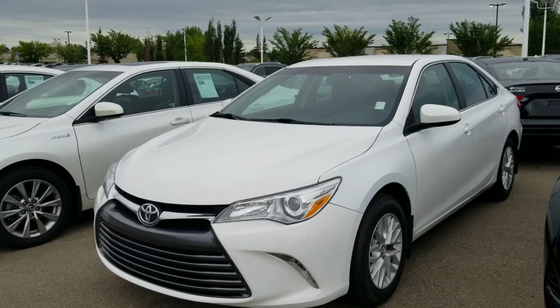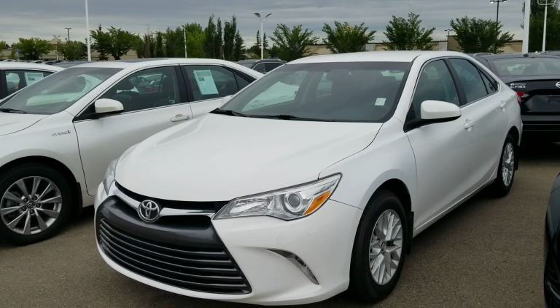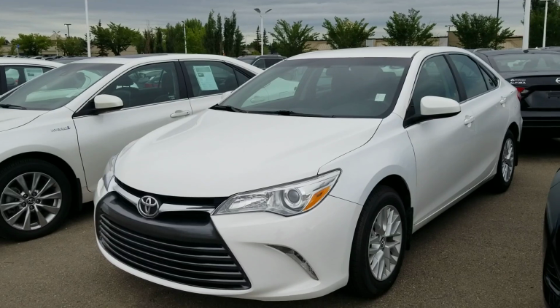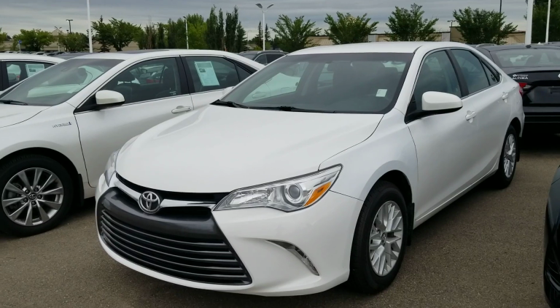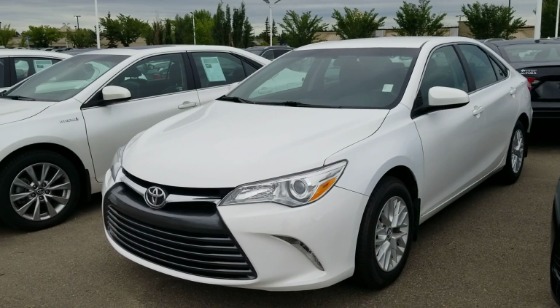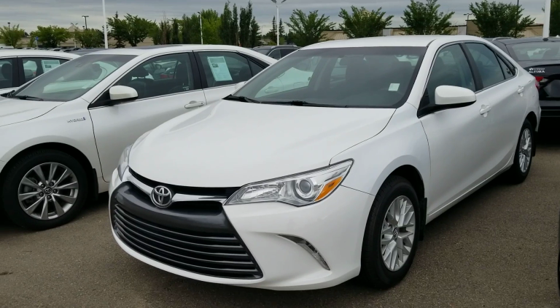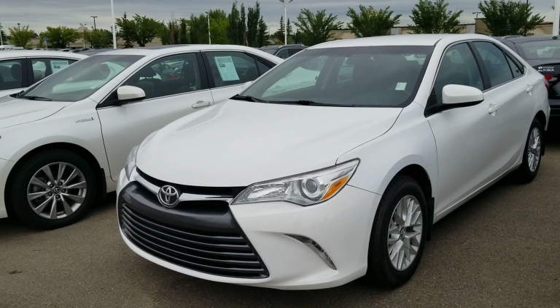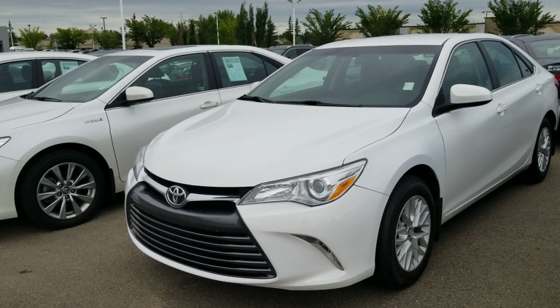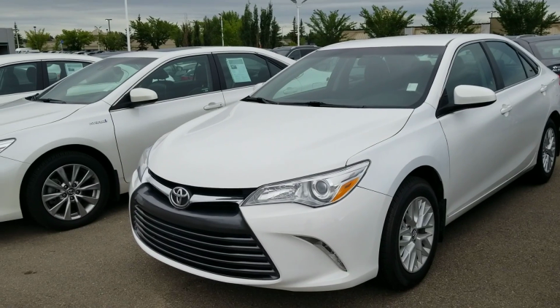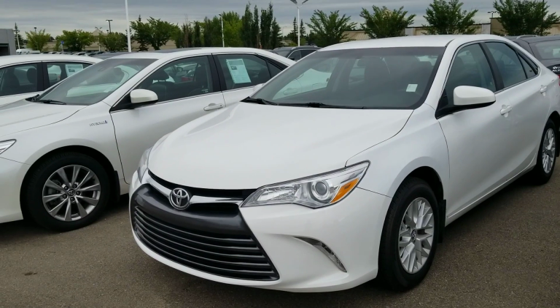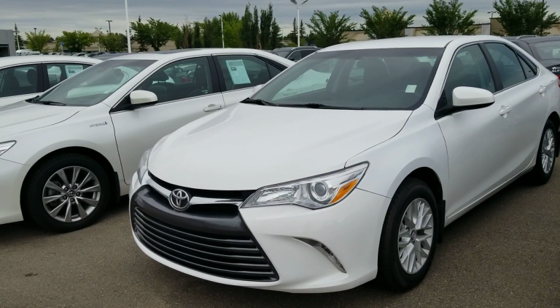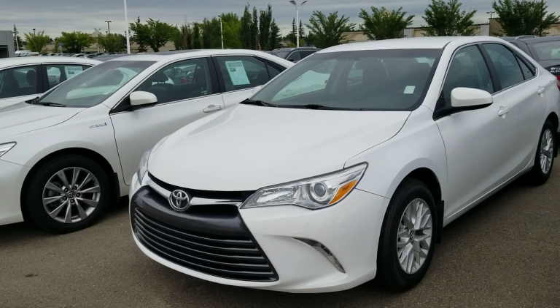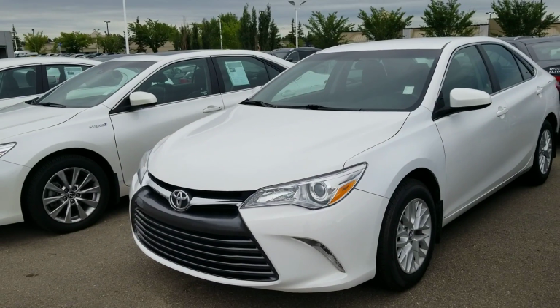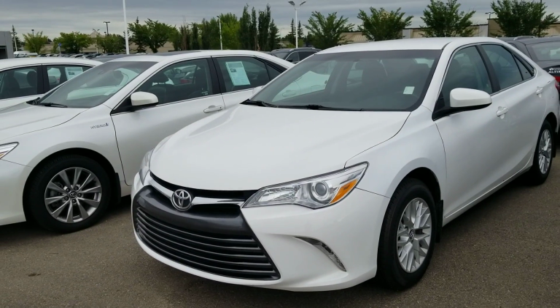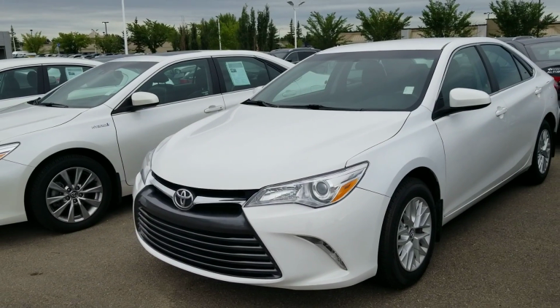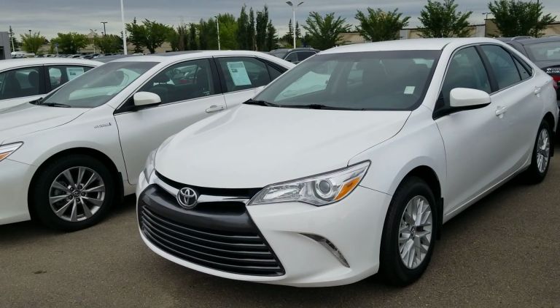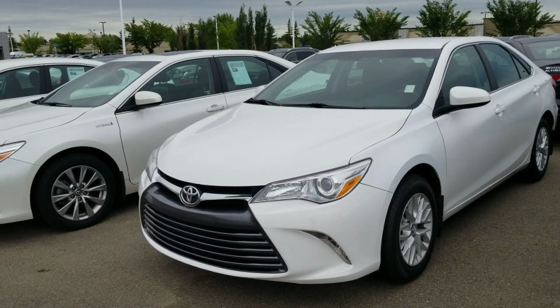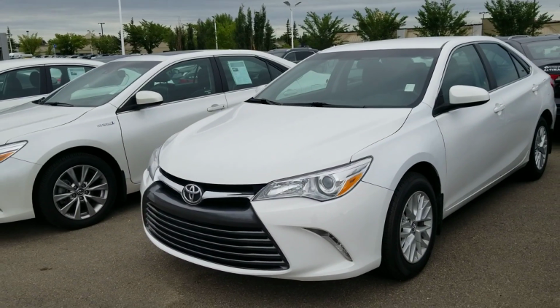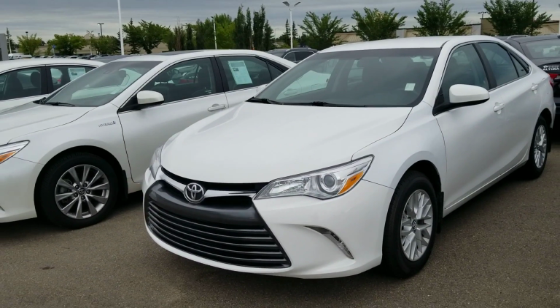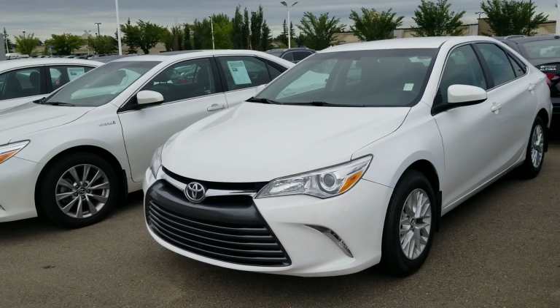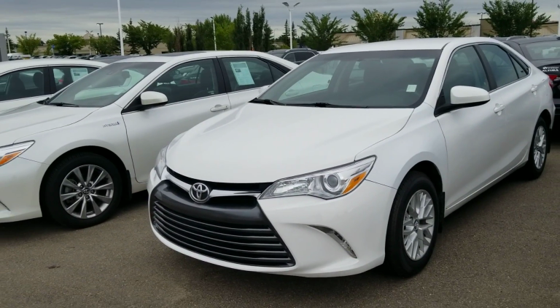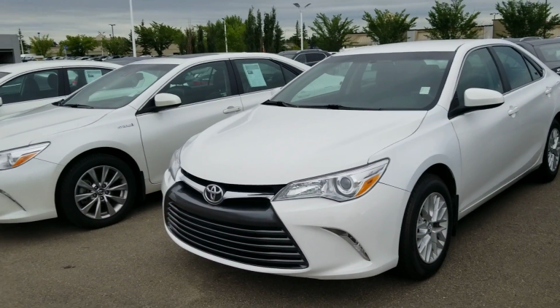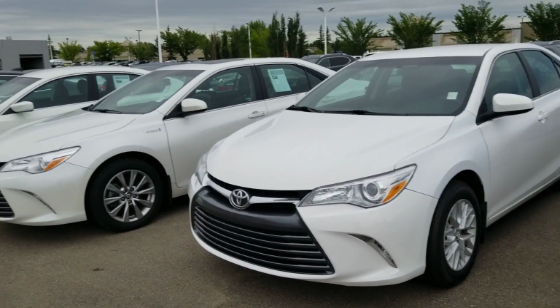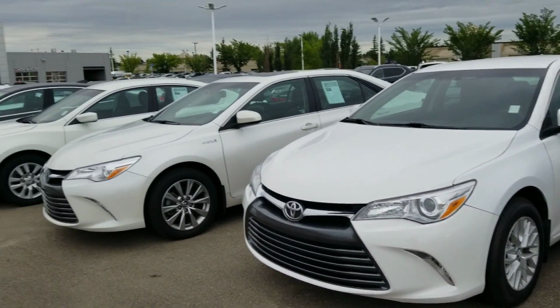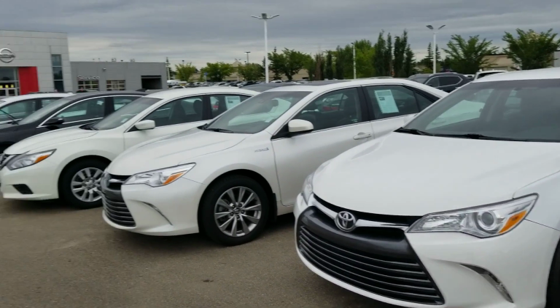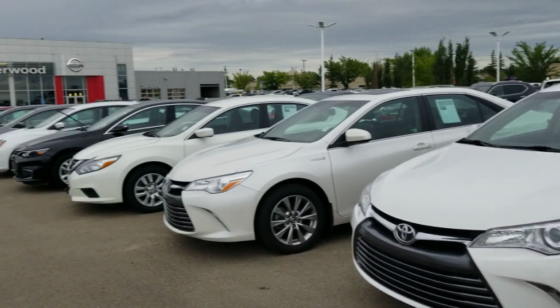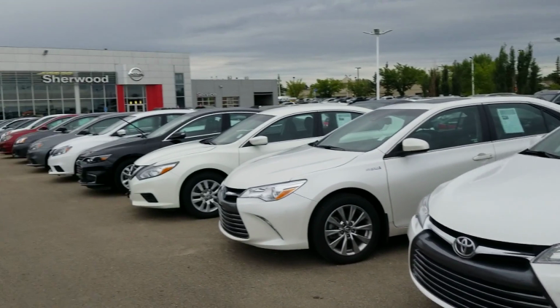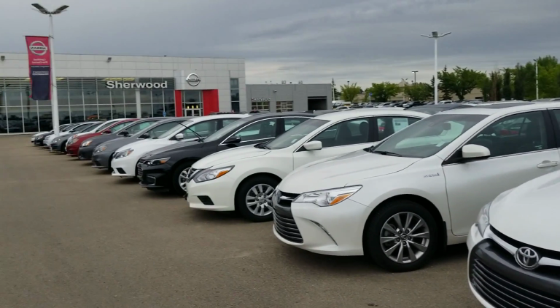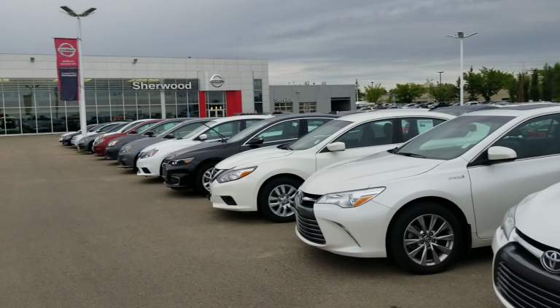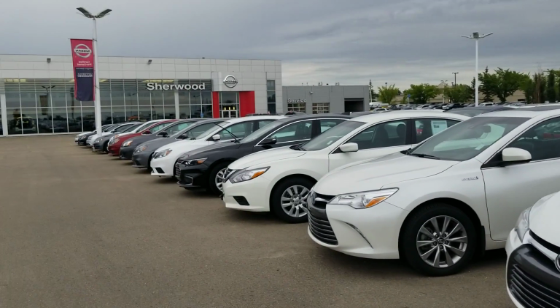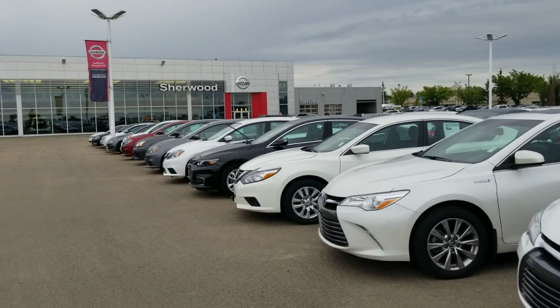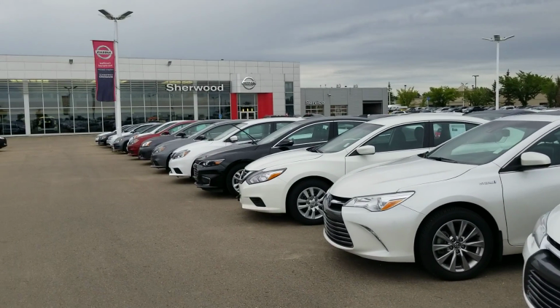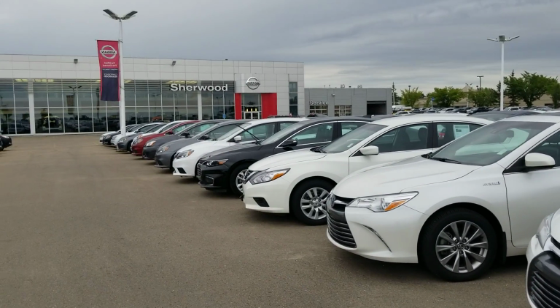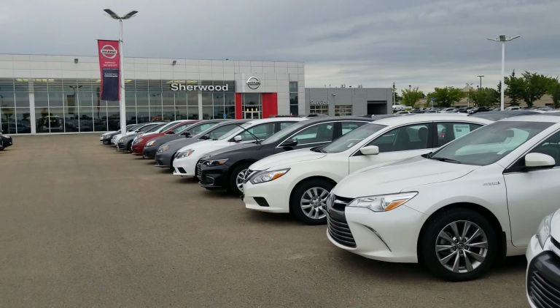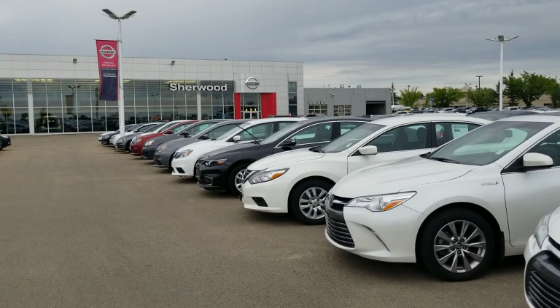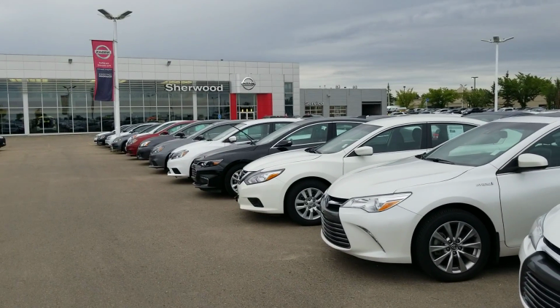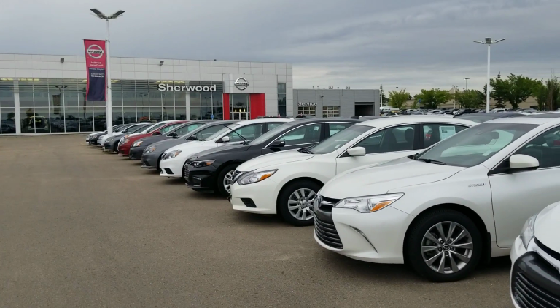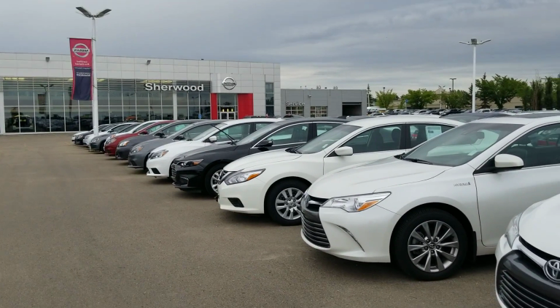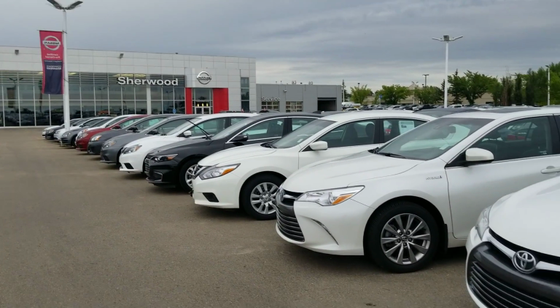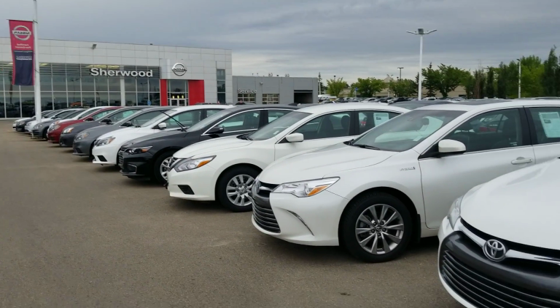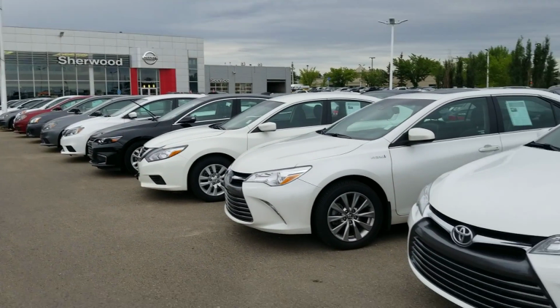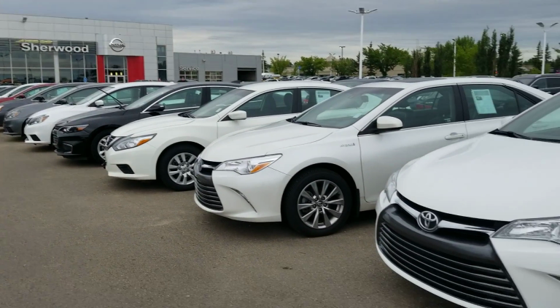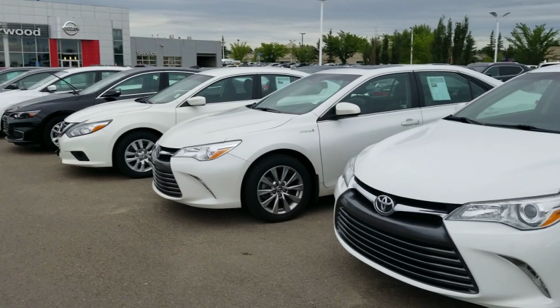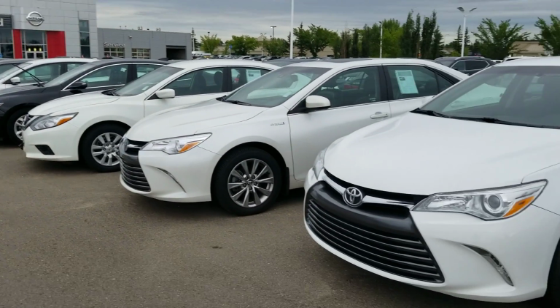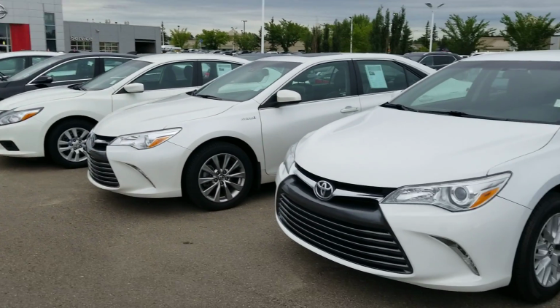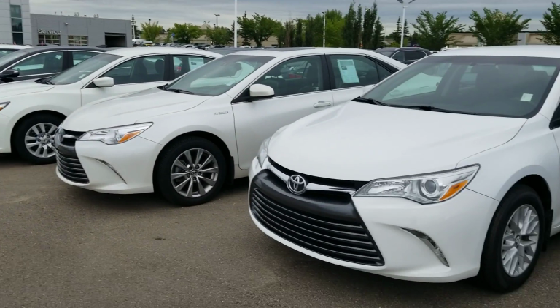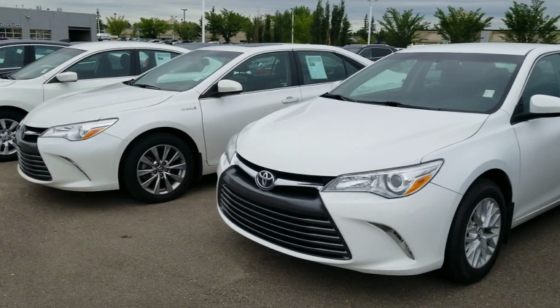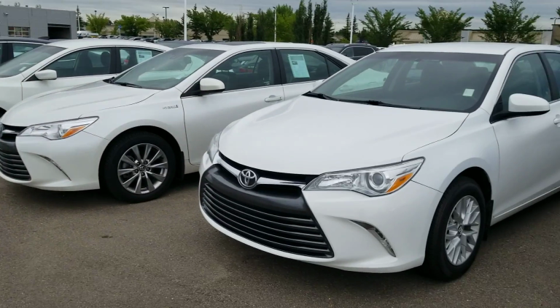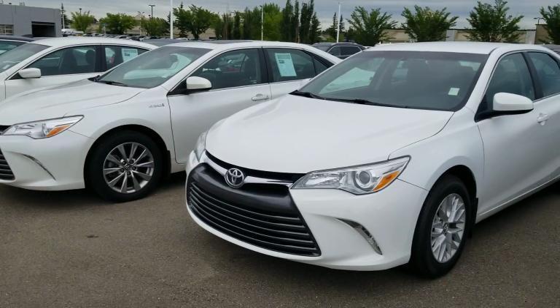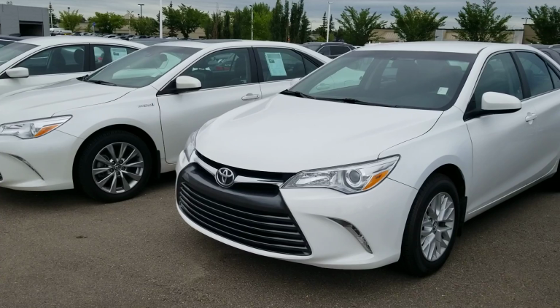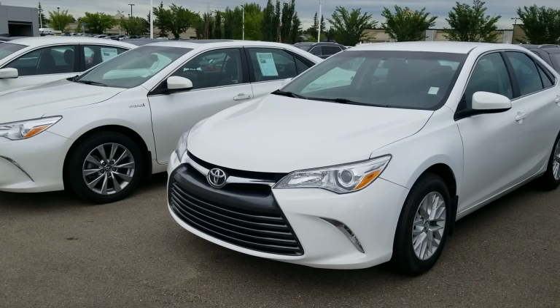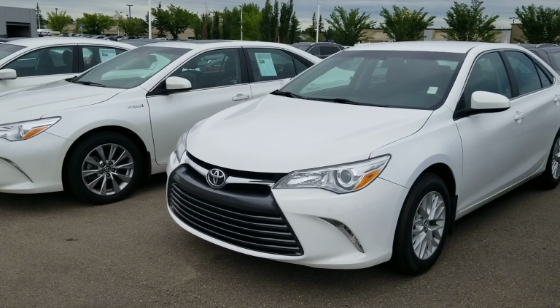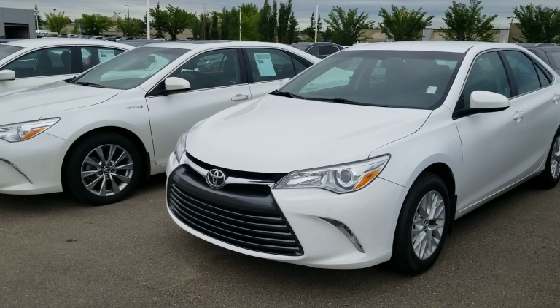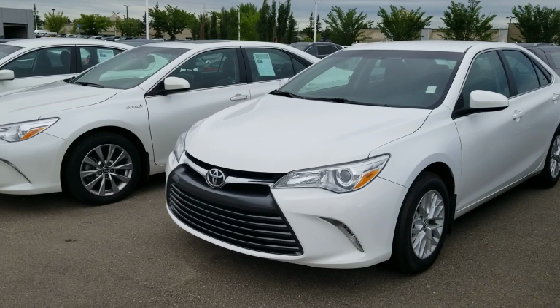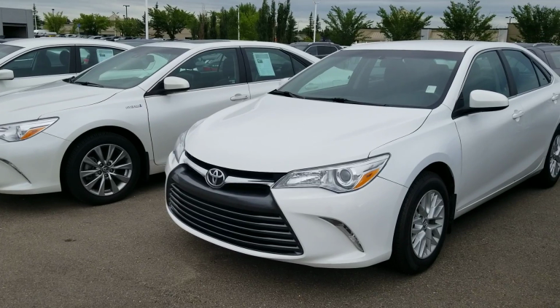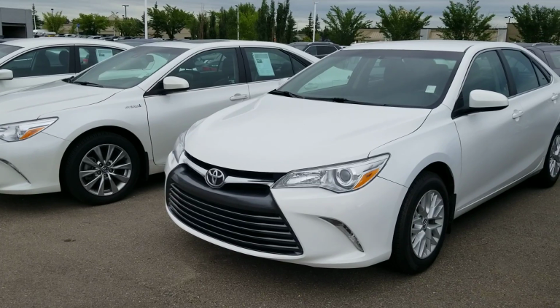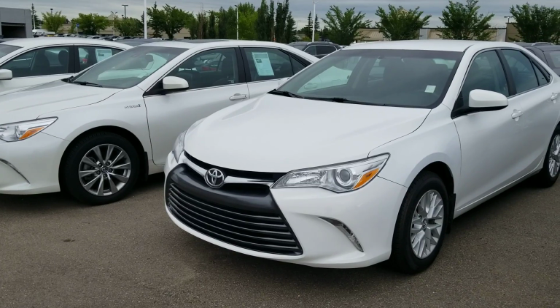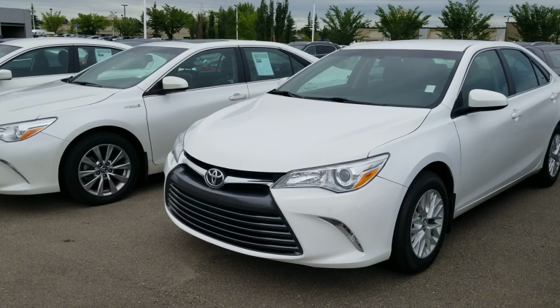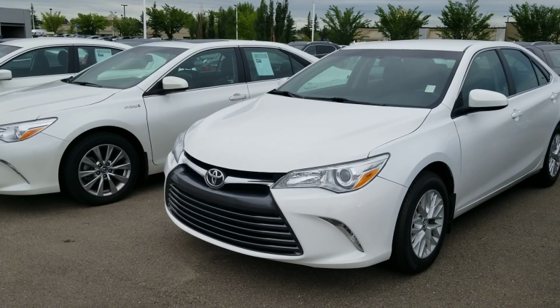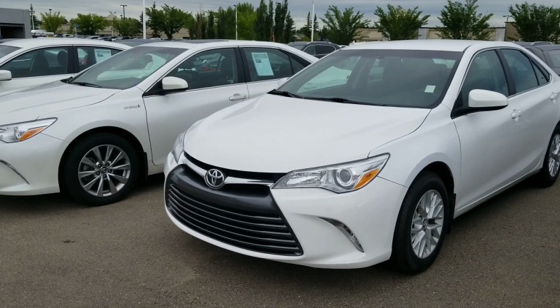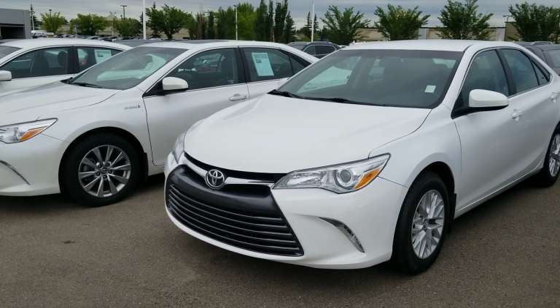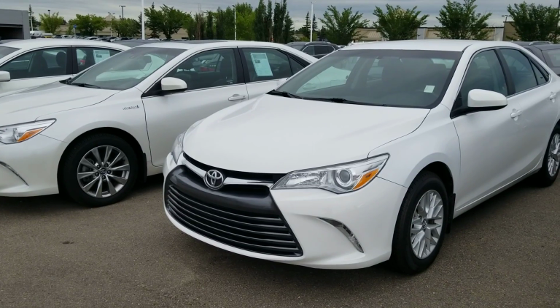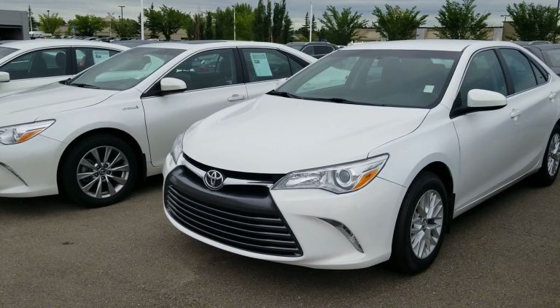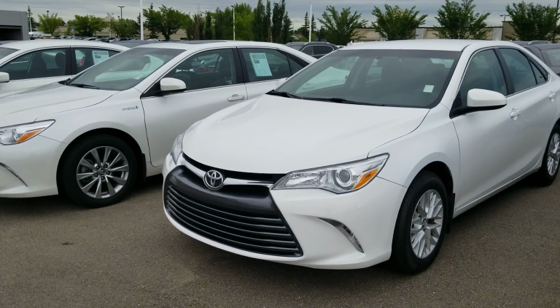Hey Mr. Dillon, this is Solomon Fruchero with Nissan. I just want to give you a quick video of the 2017 Toyota Camry.